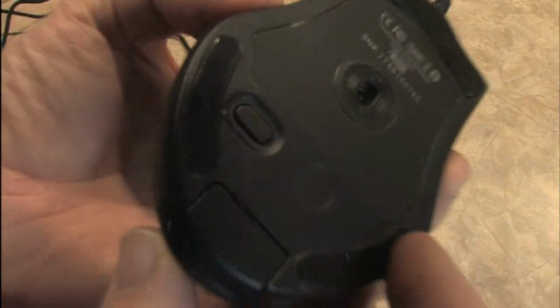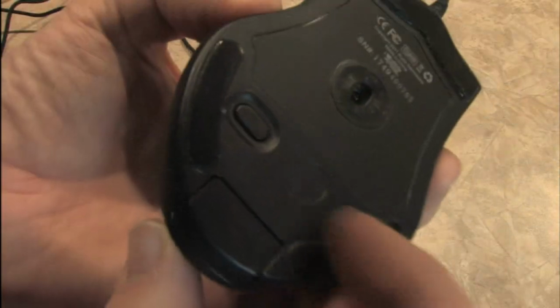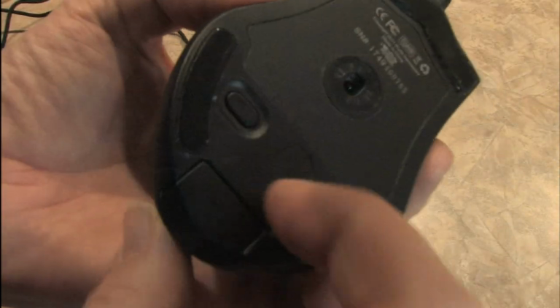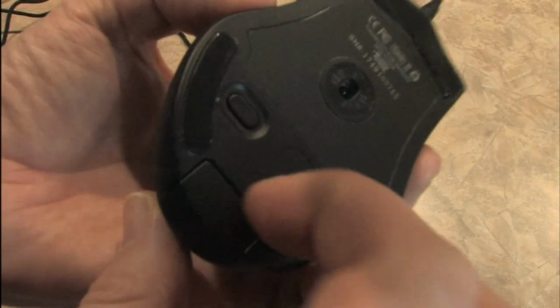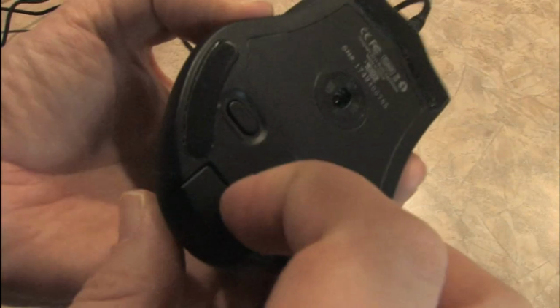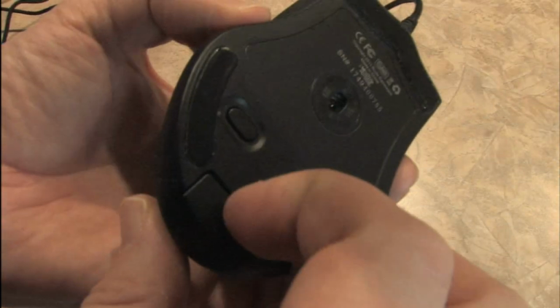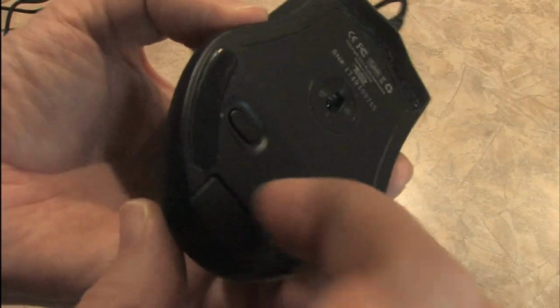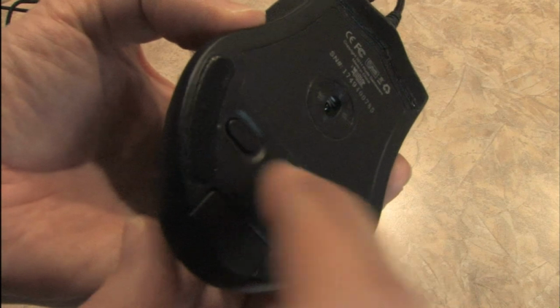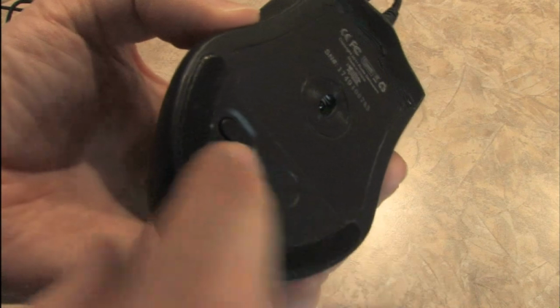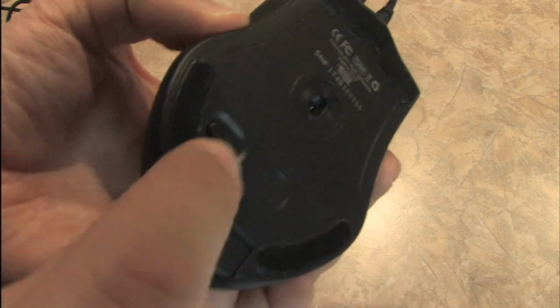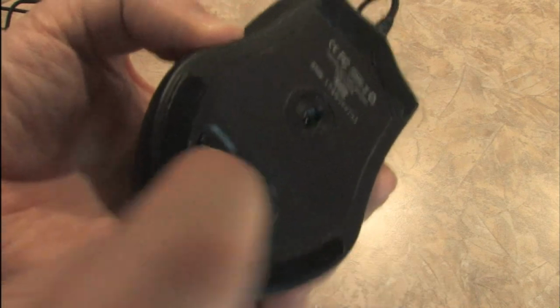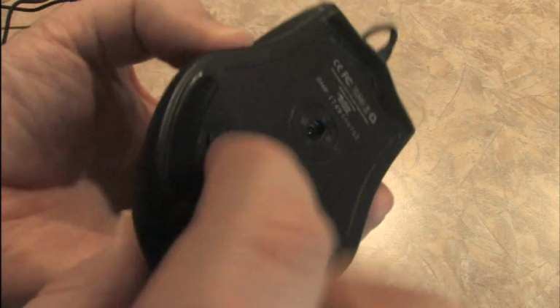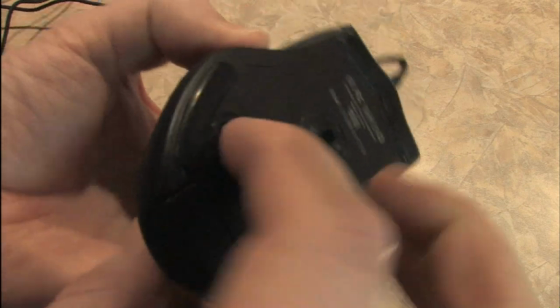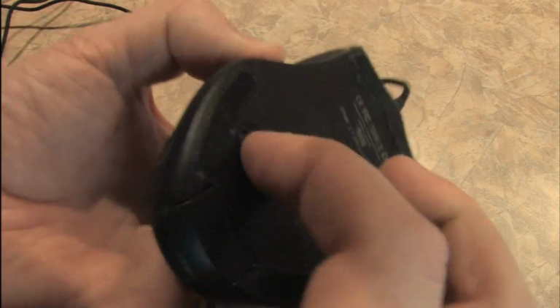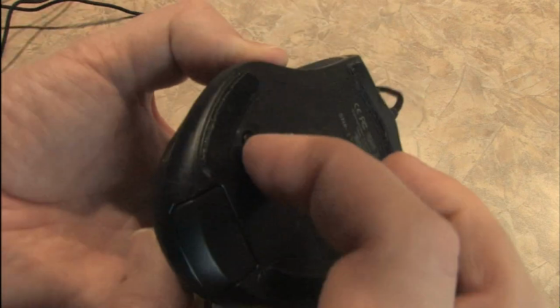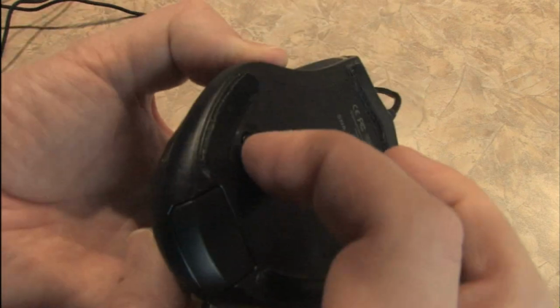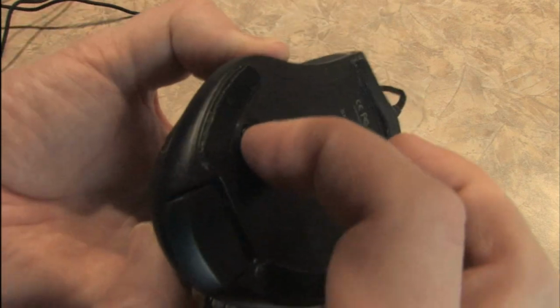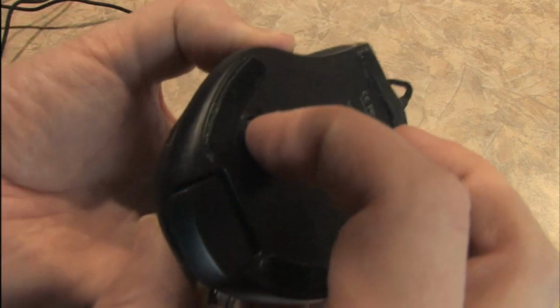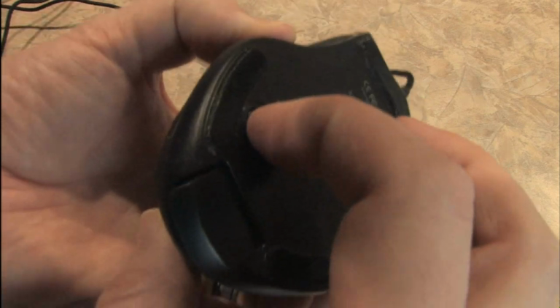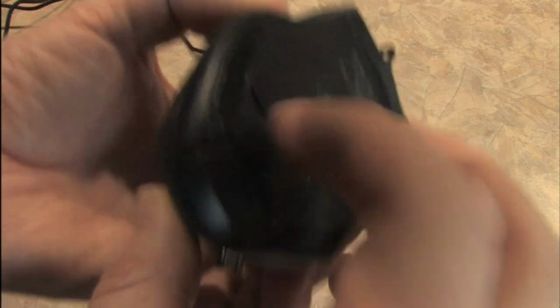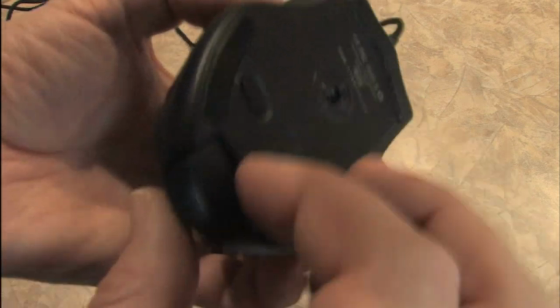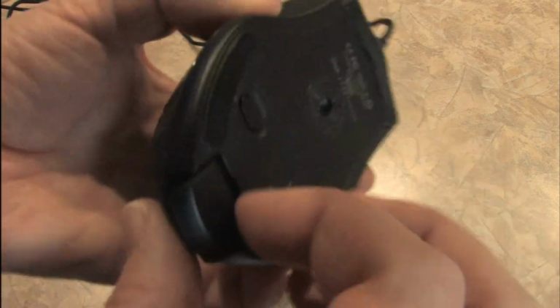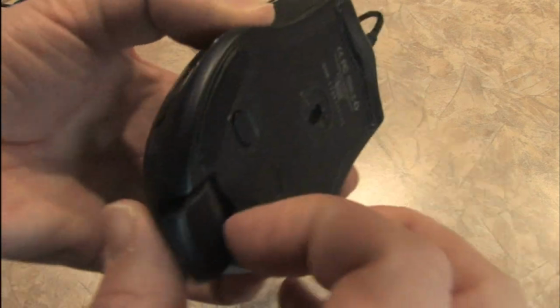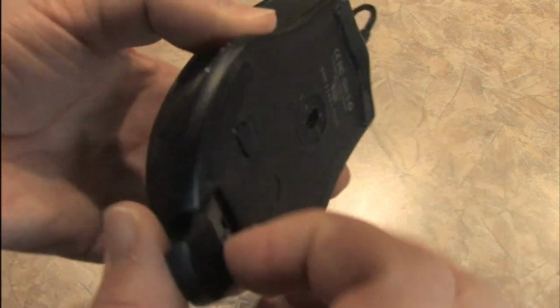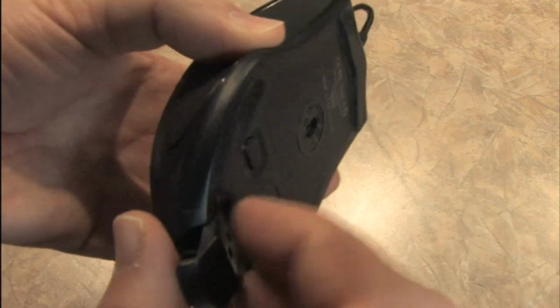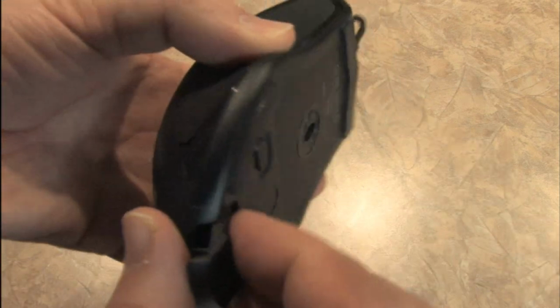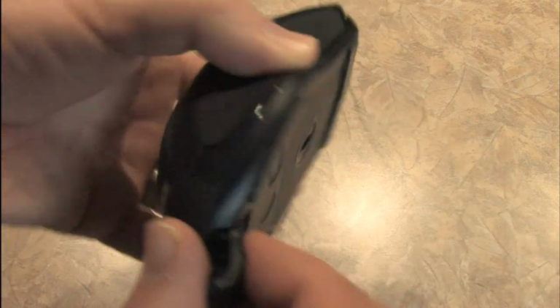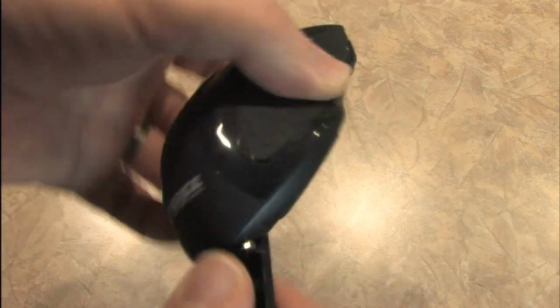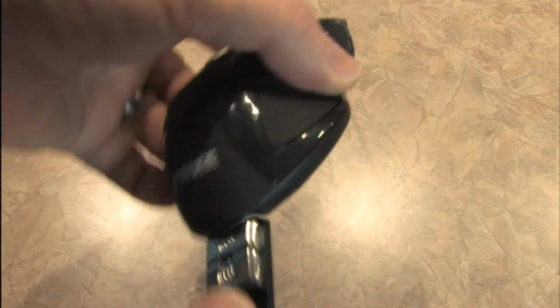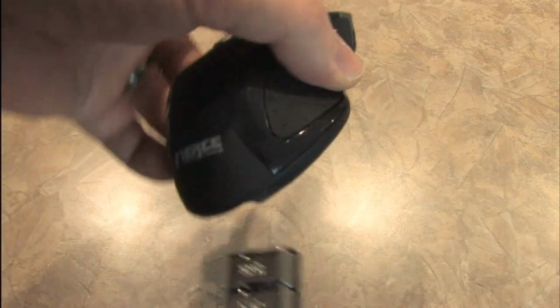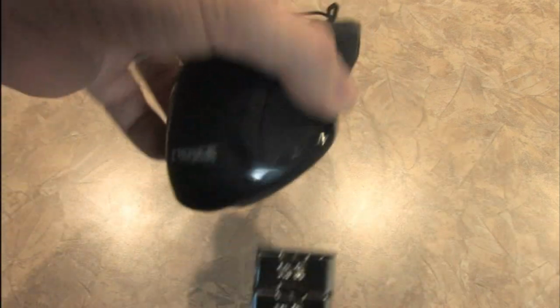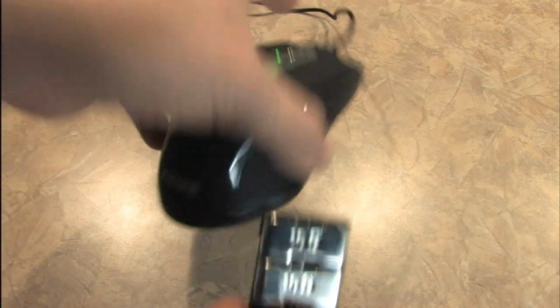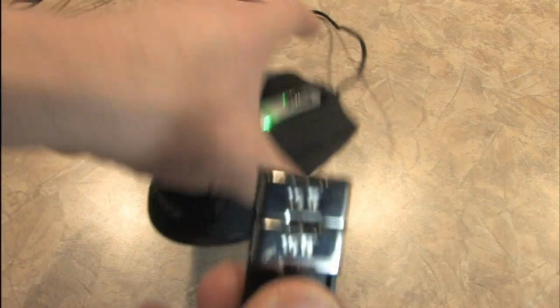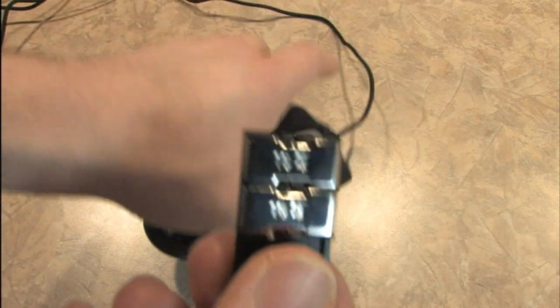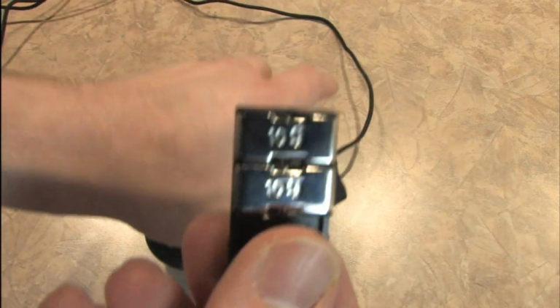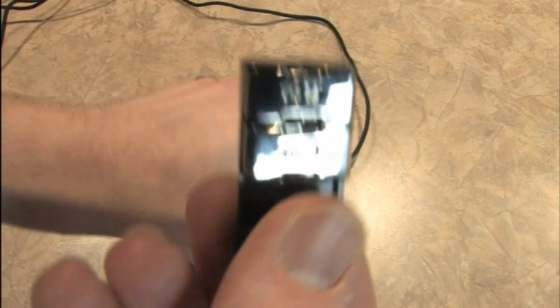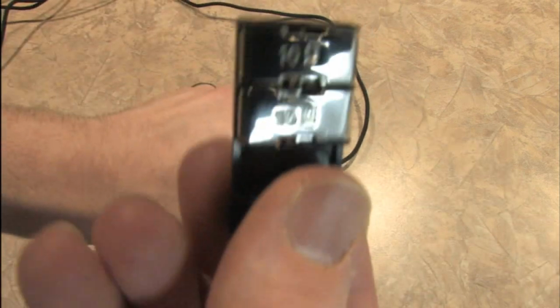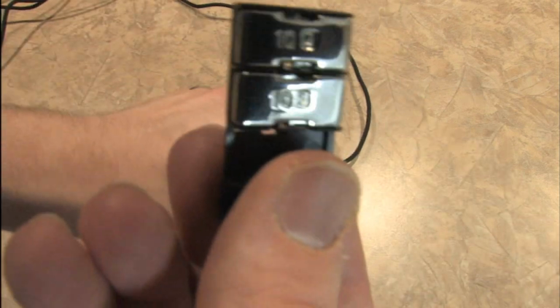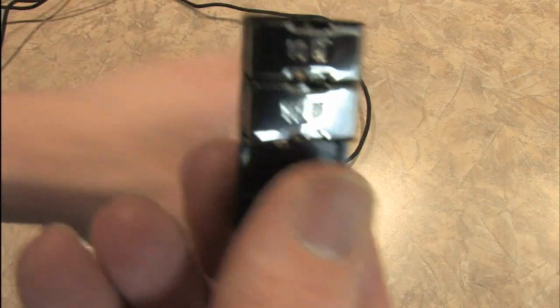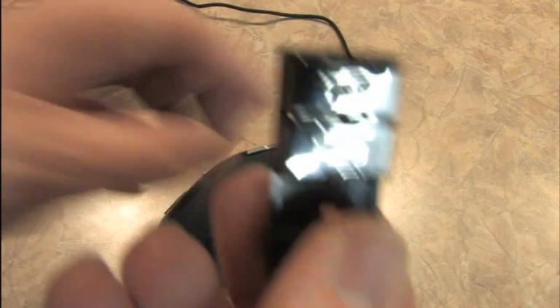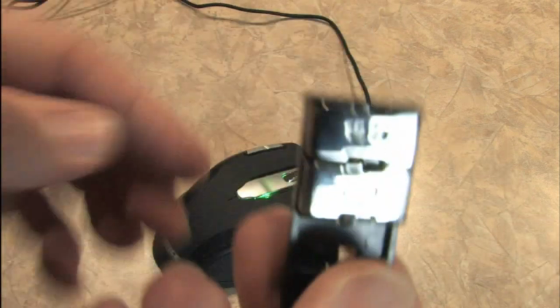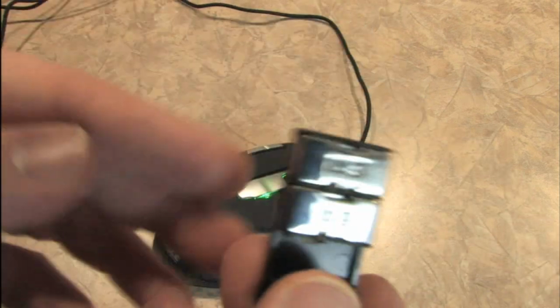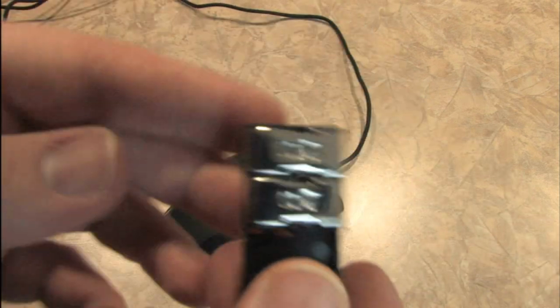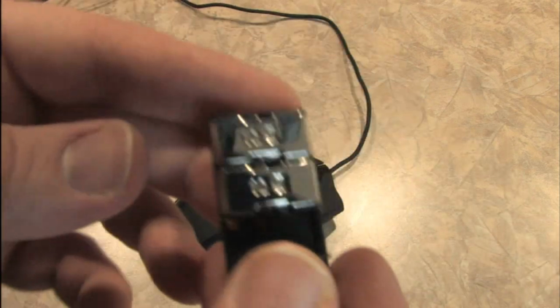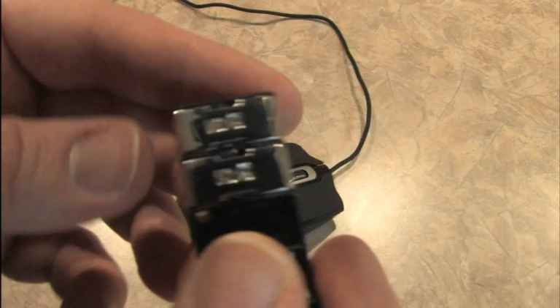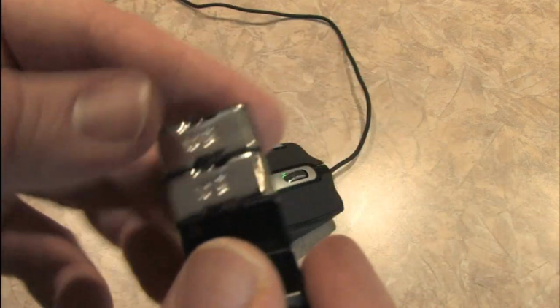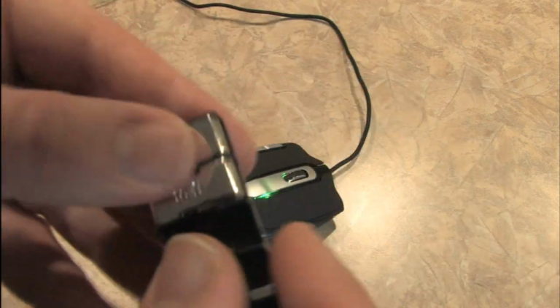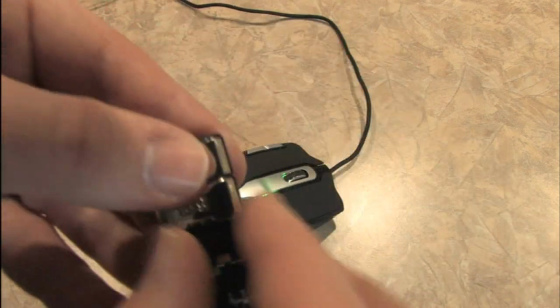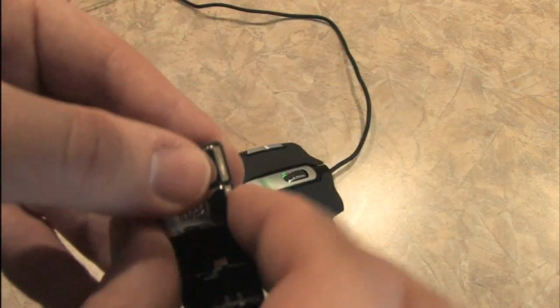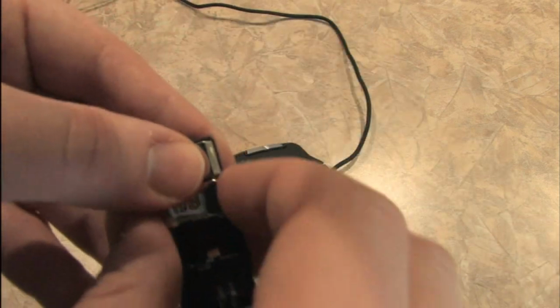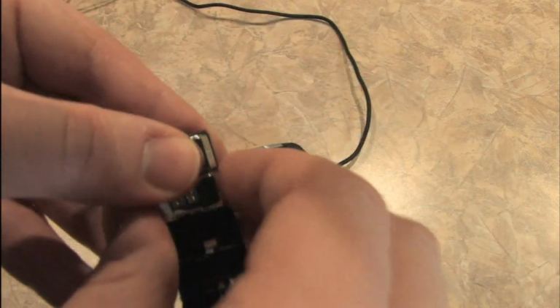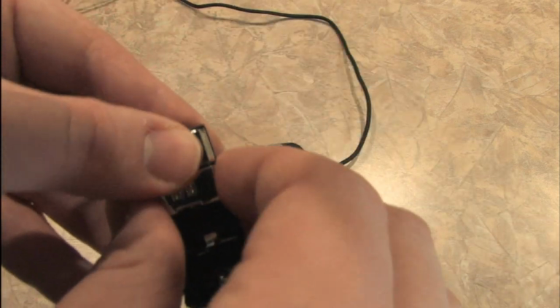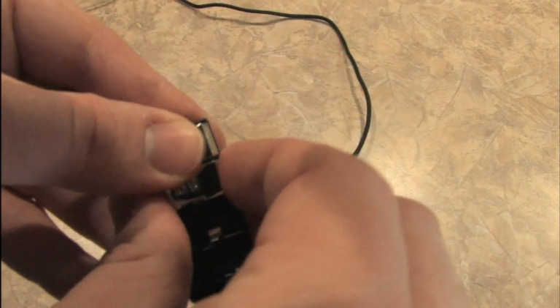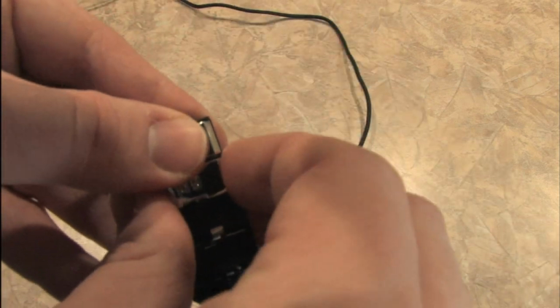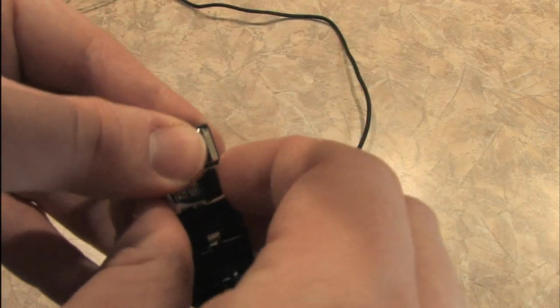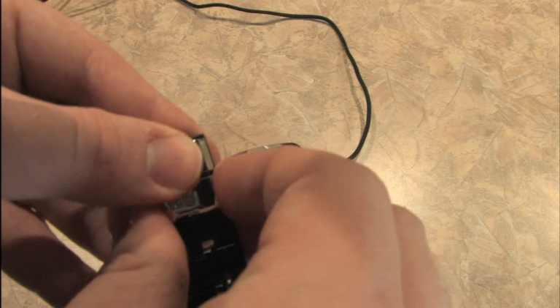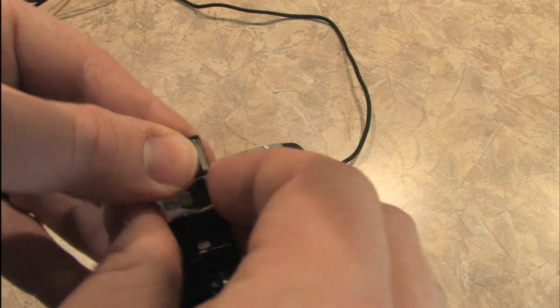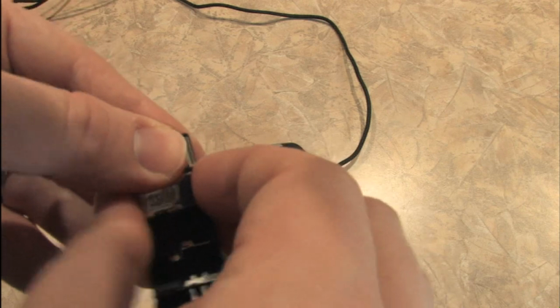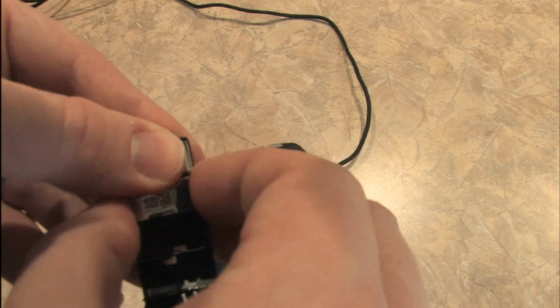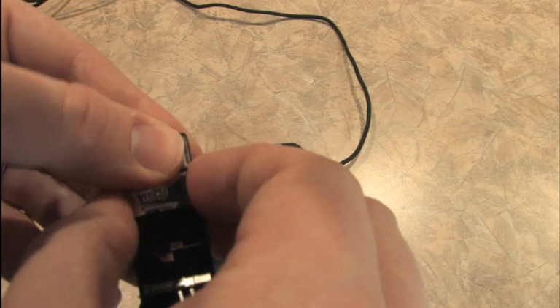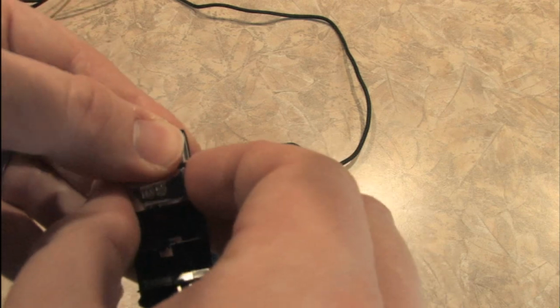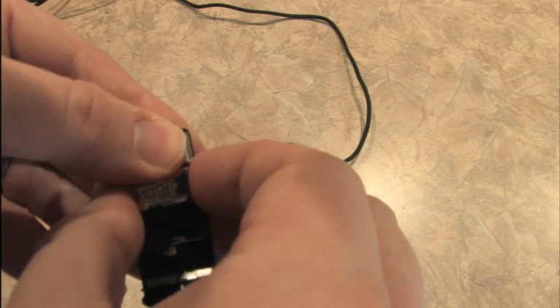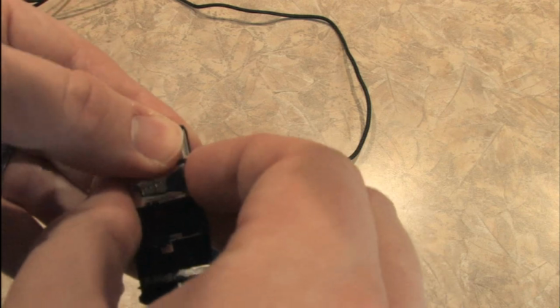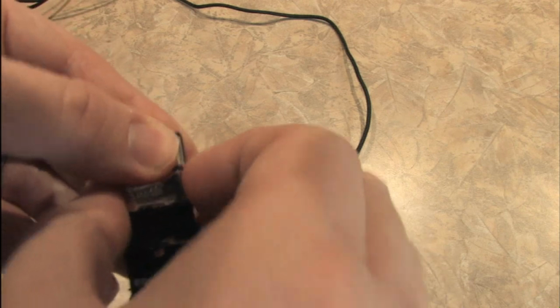You can pull it out, or use this button which ejects the weight cartridge, and then move these things around easily.